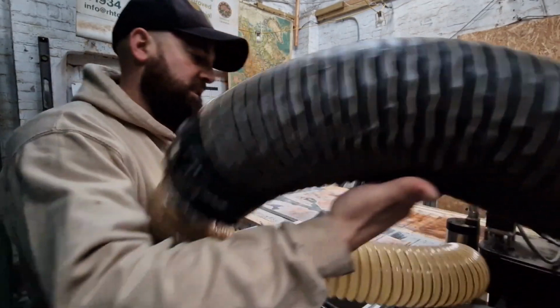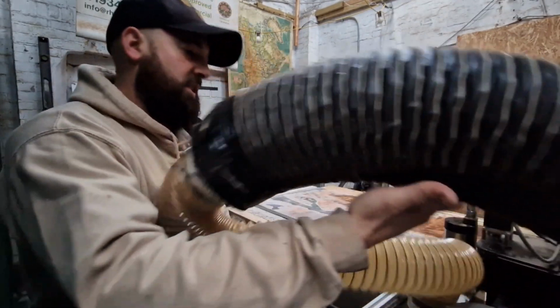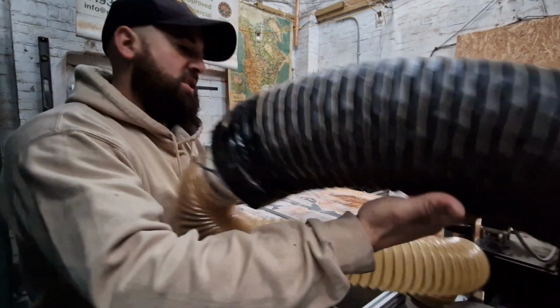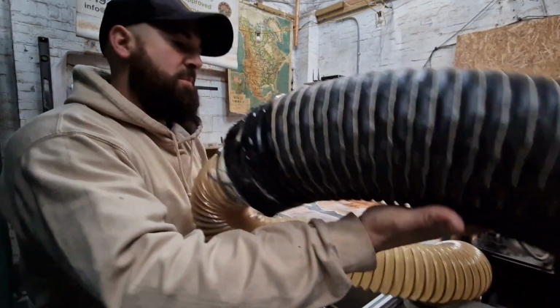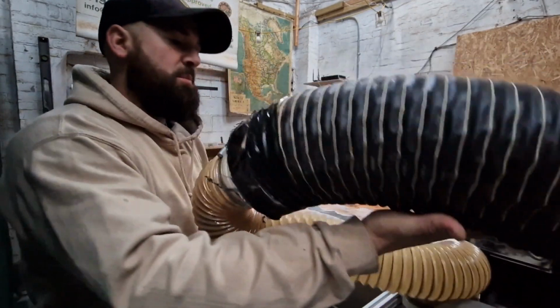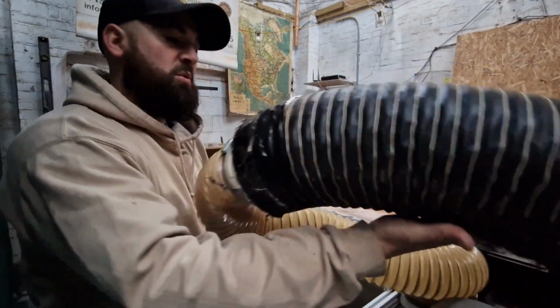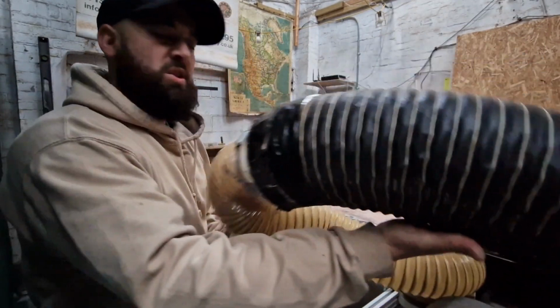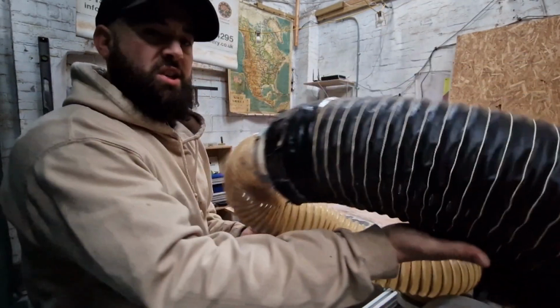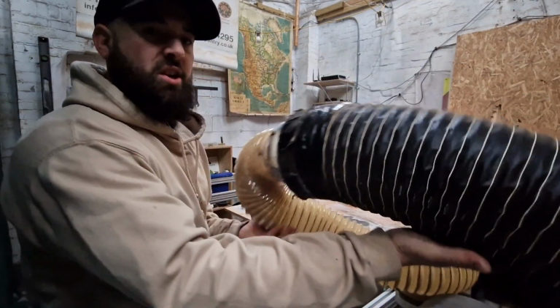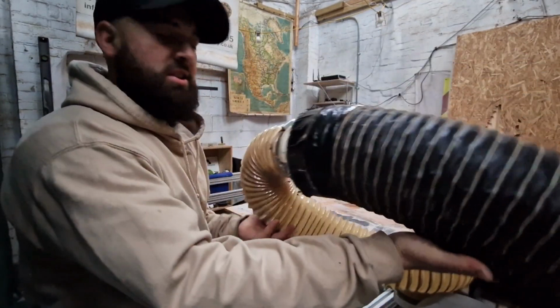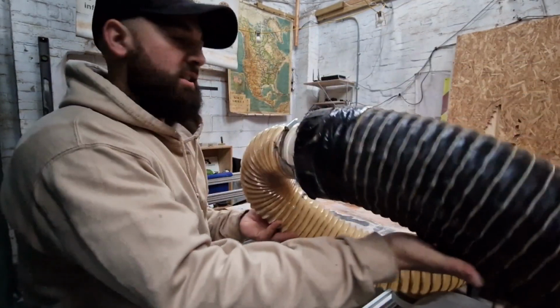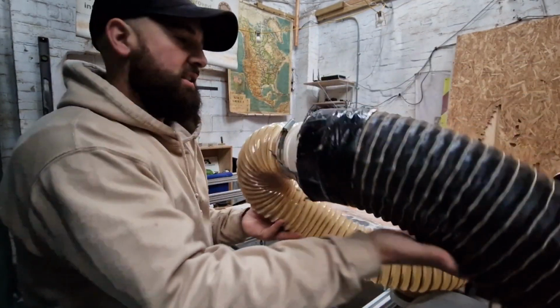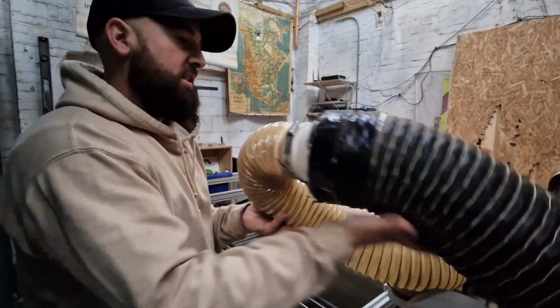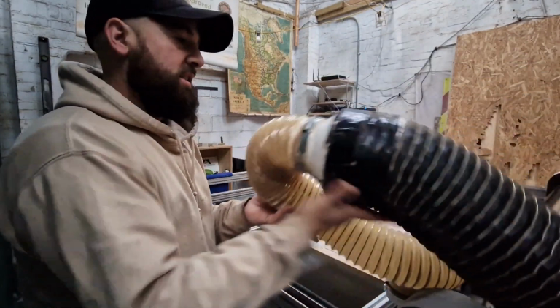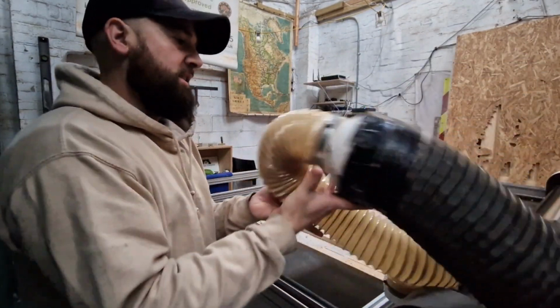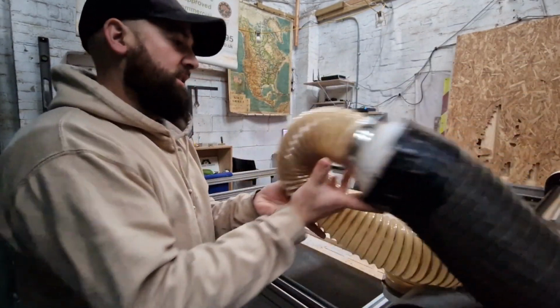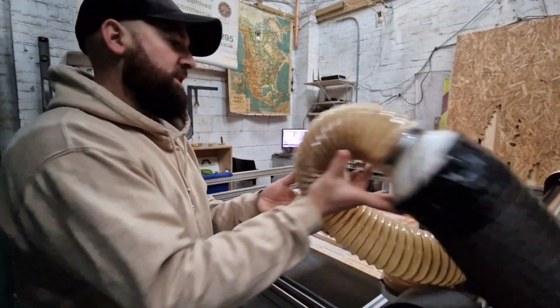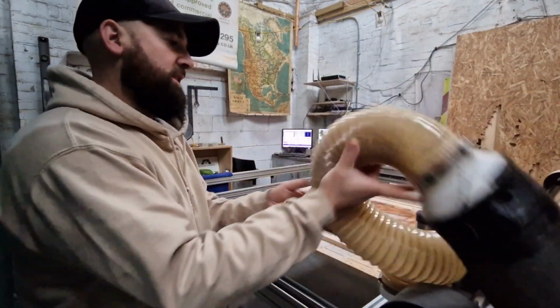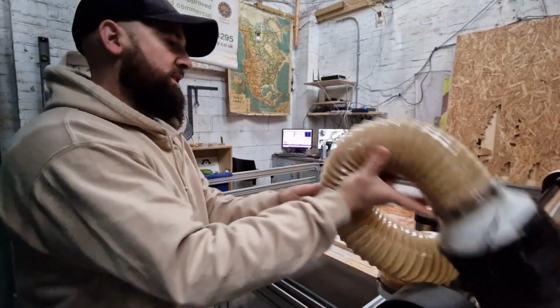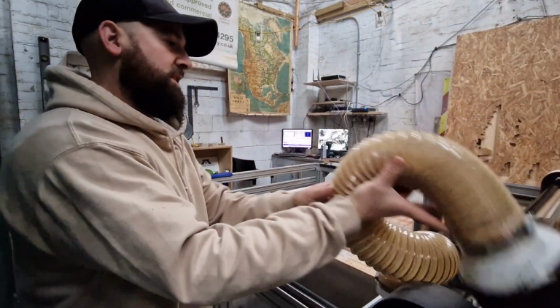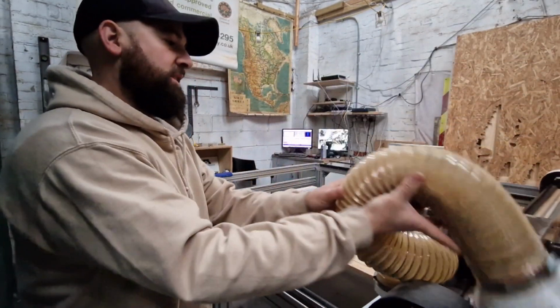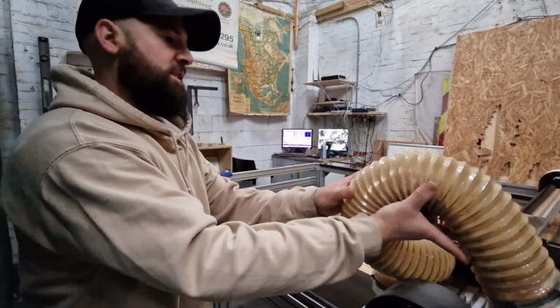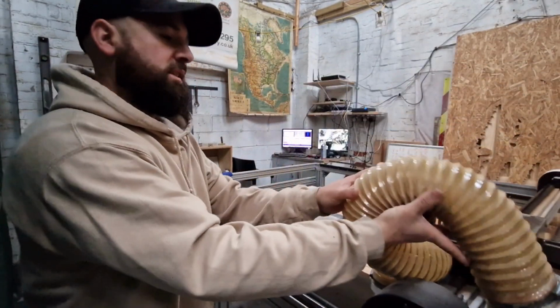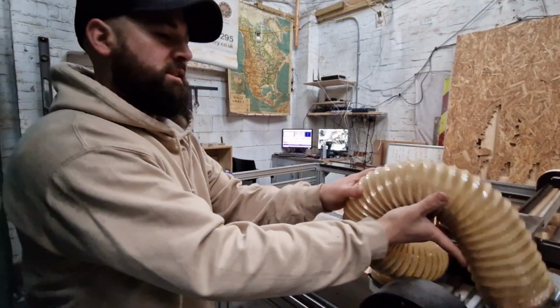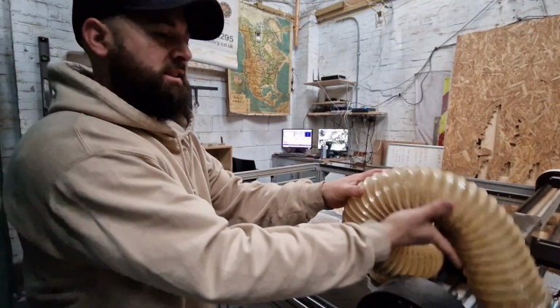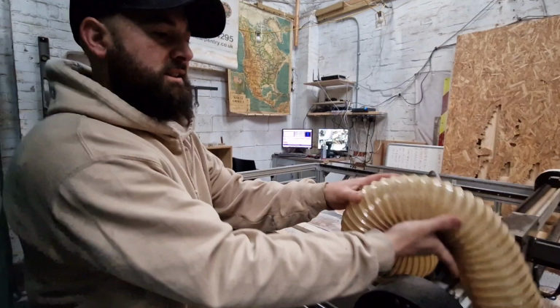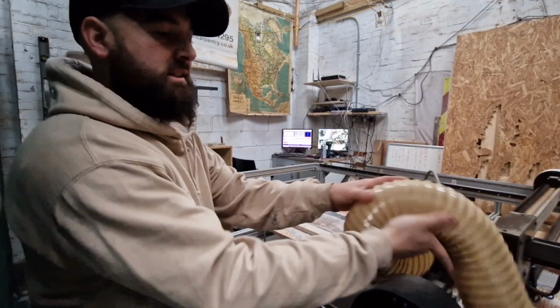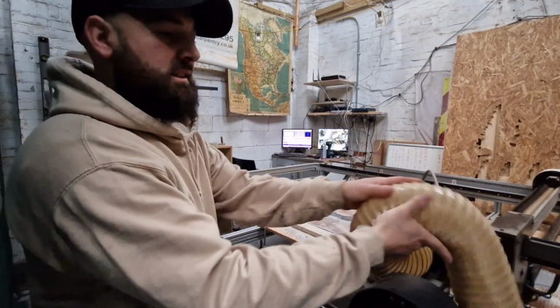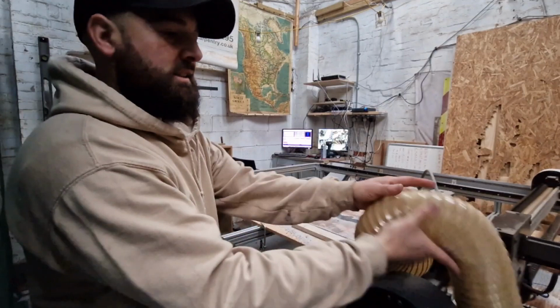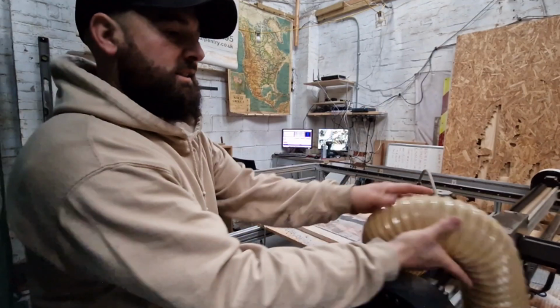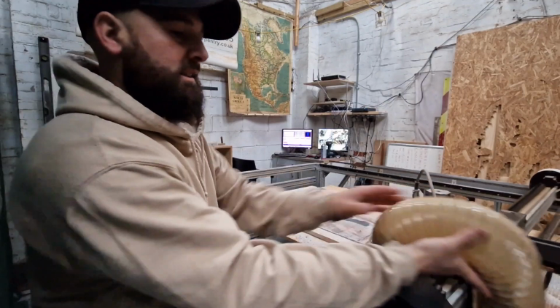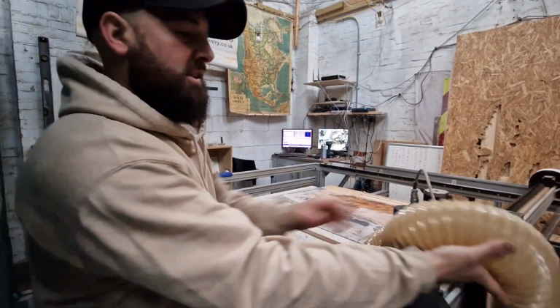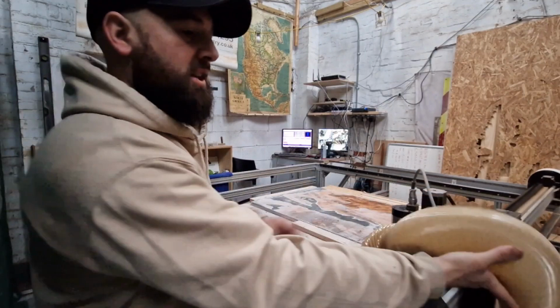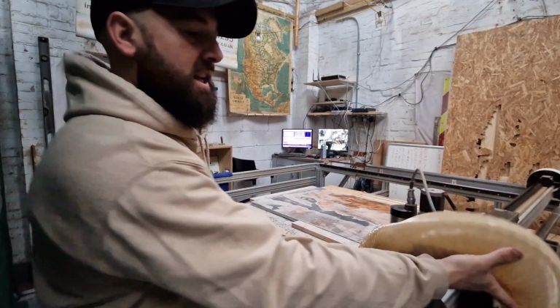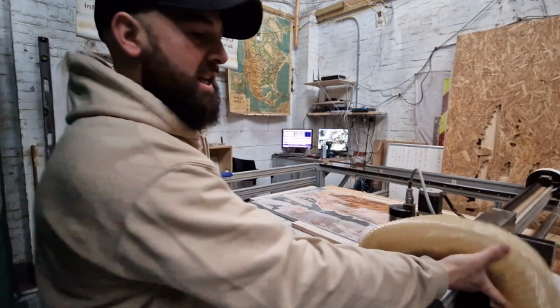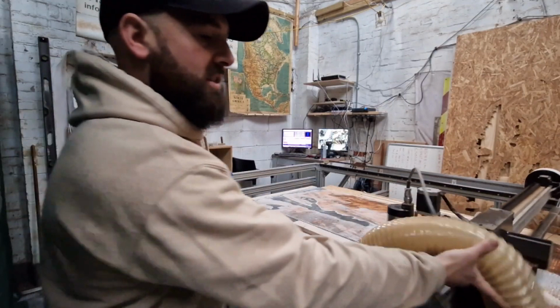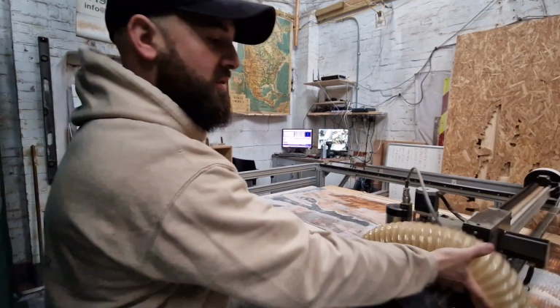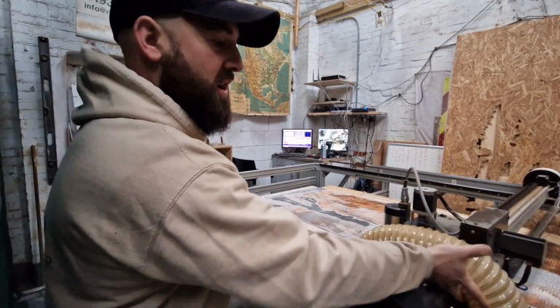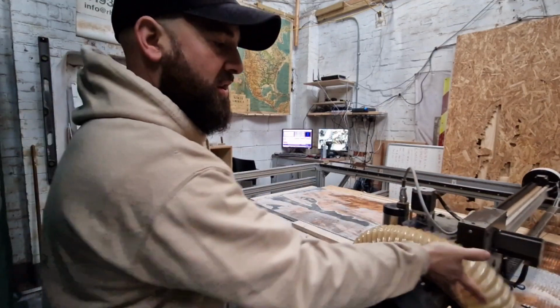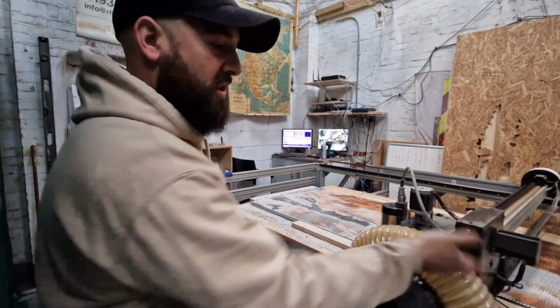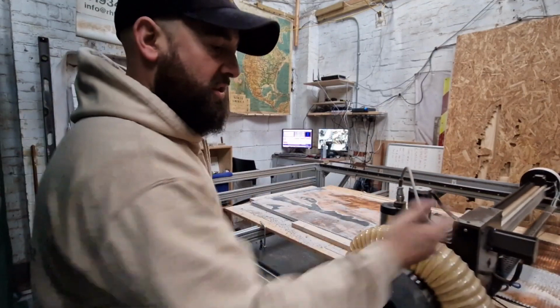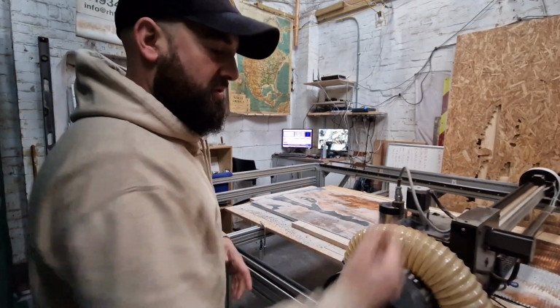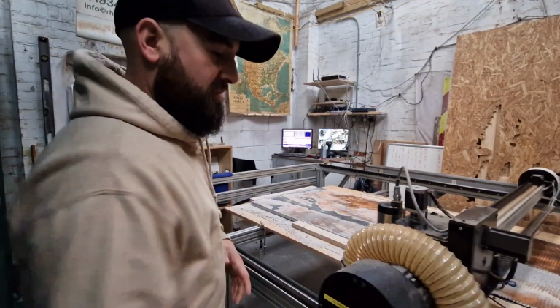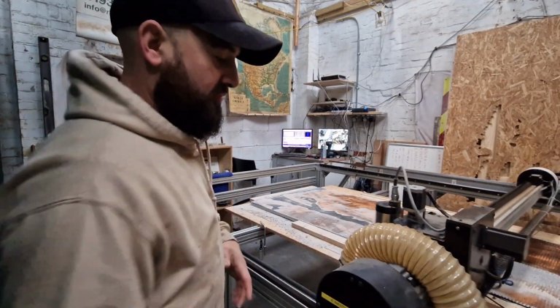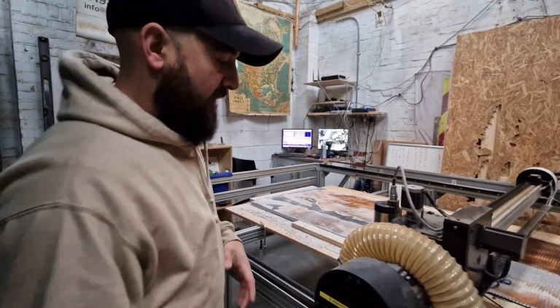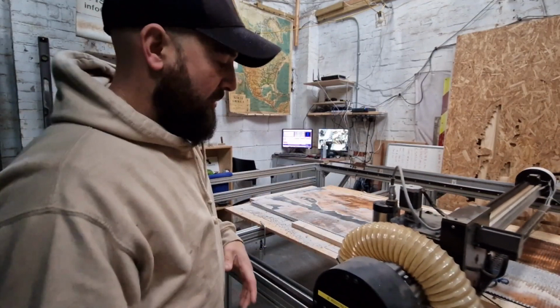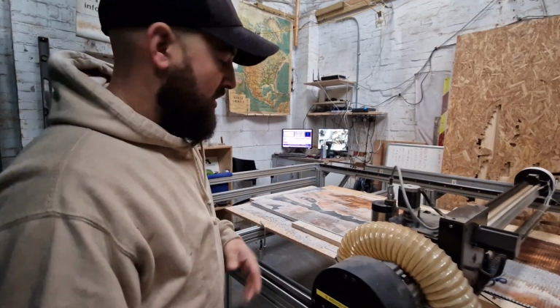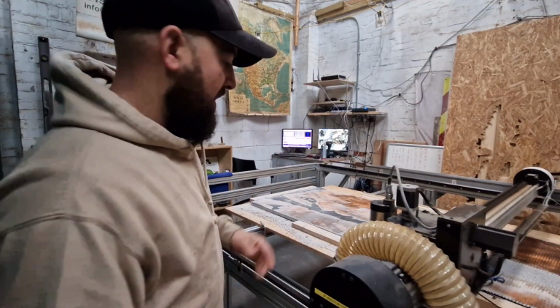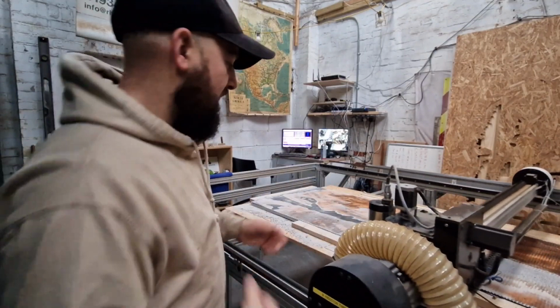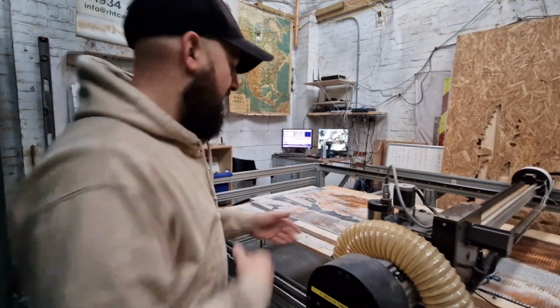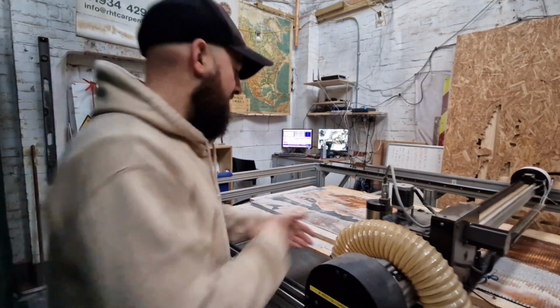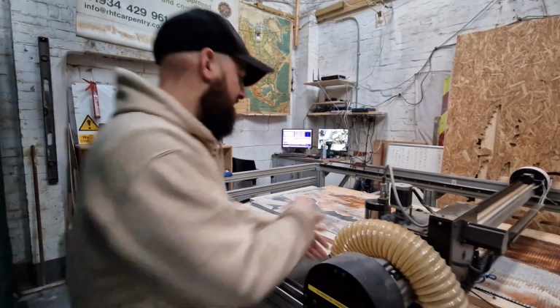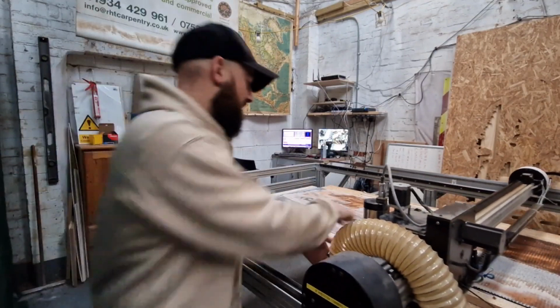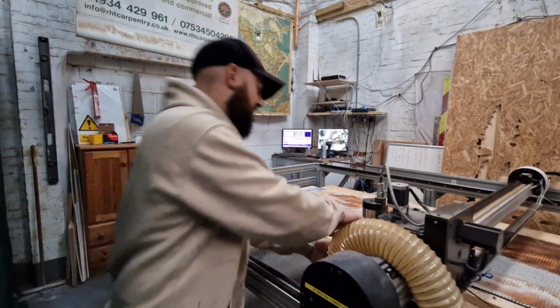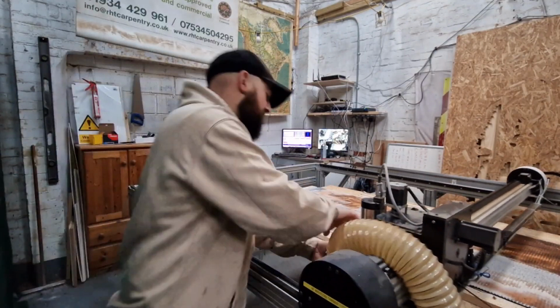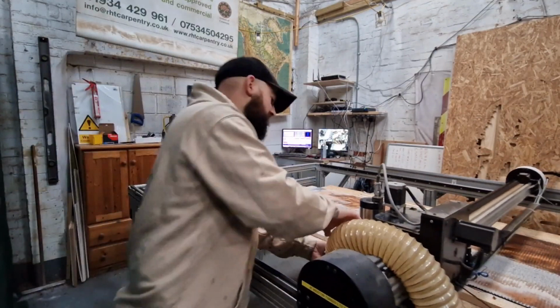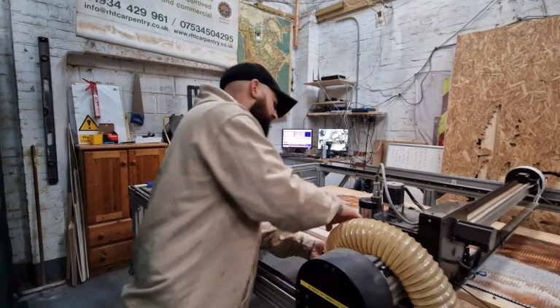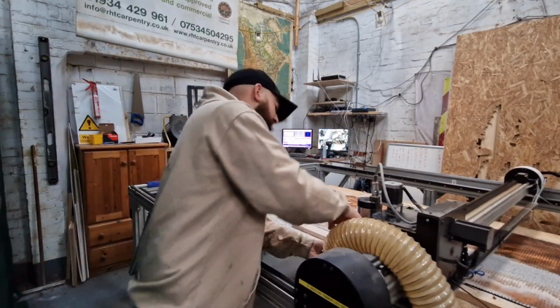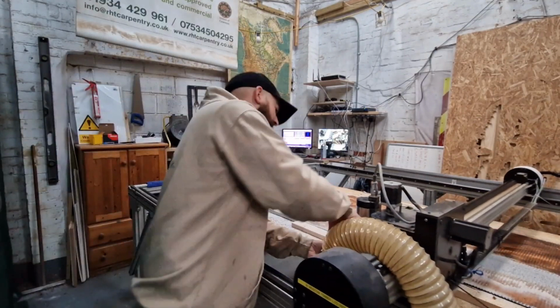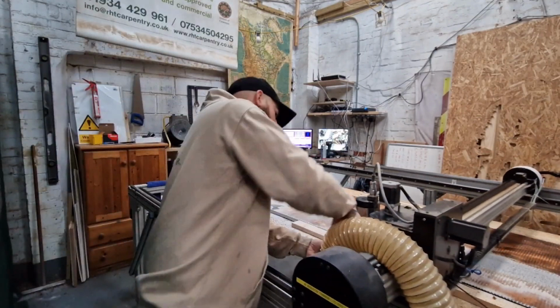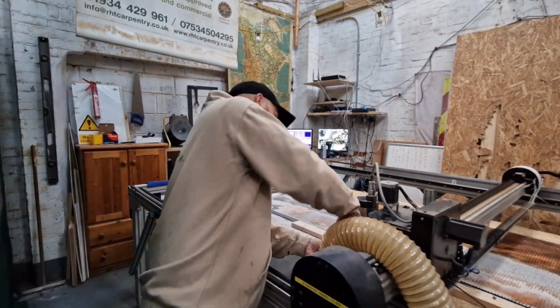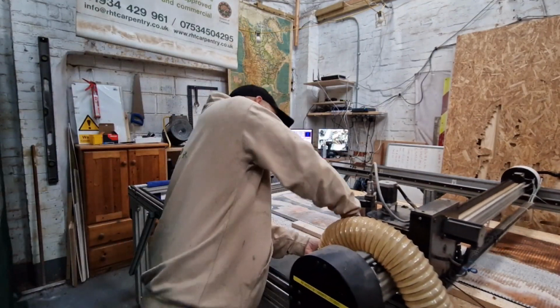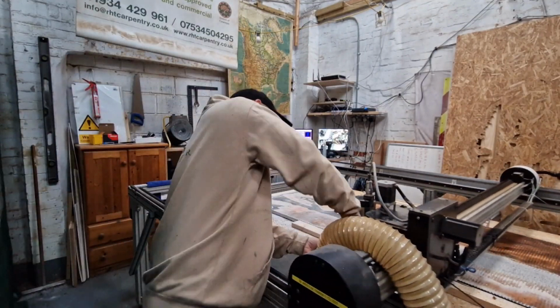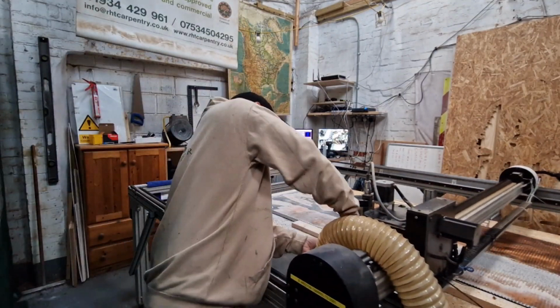It's a simple design. You can hear there's quite a lot of rubbish in the extractor — I'll empty that now. It's resin particles from previous work.